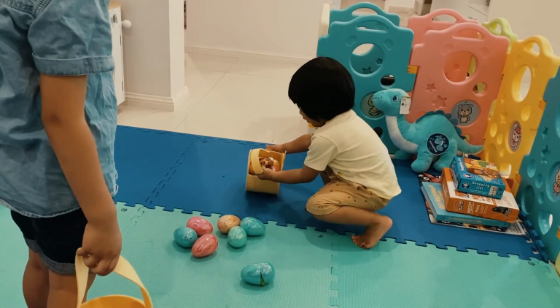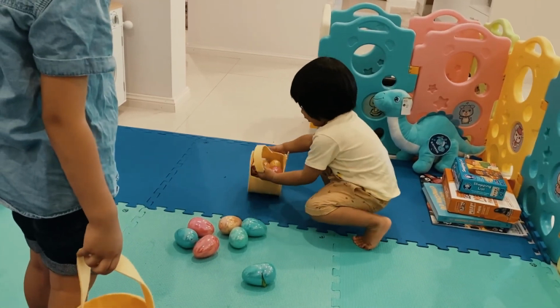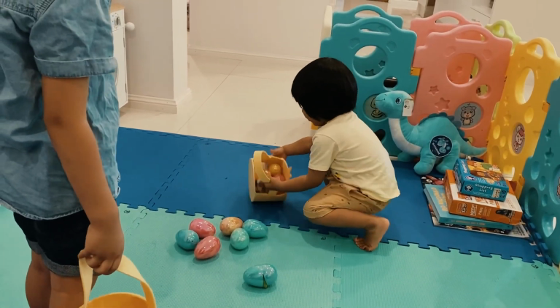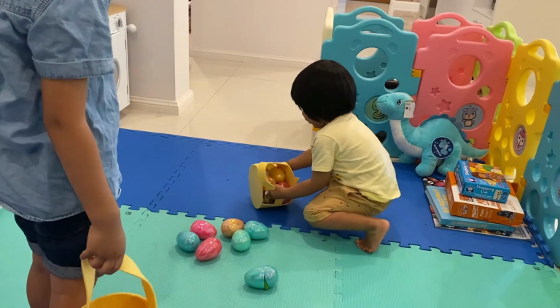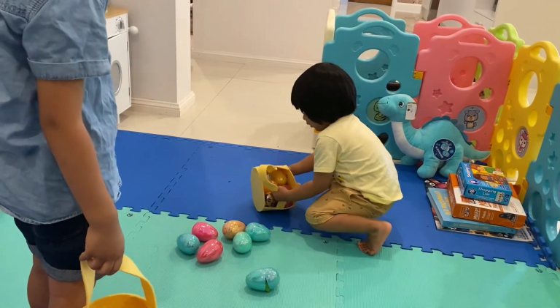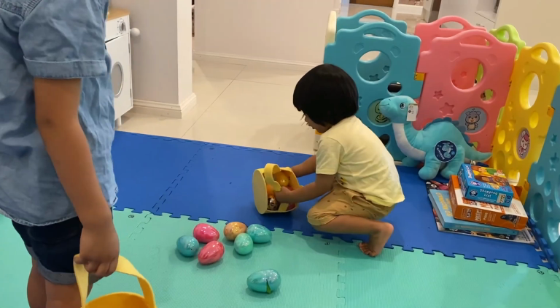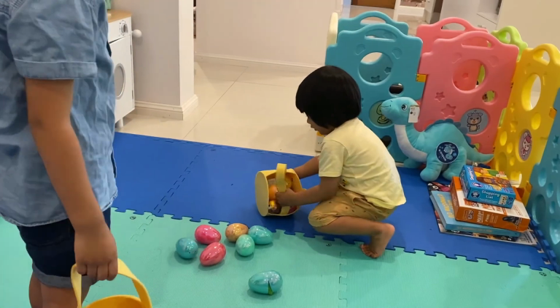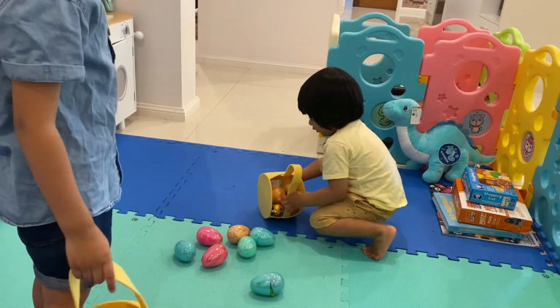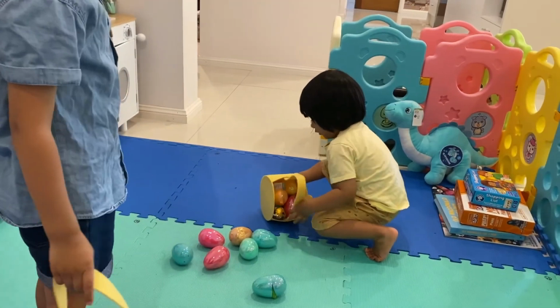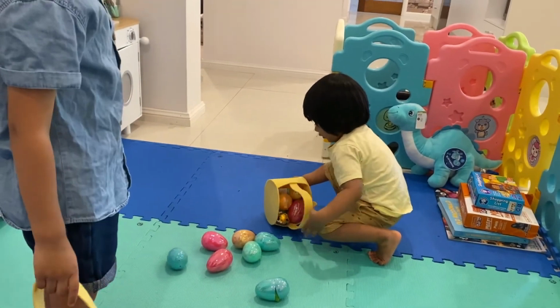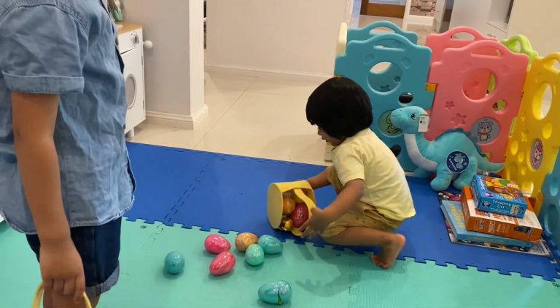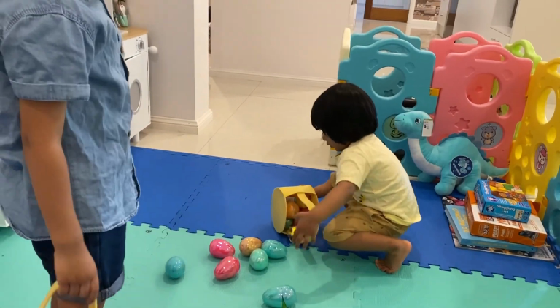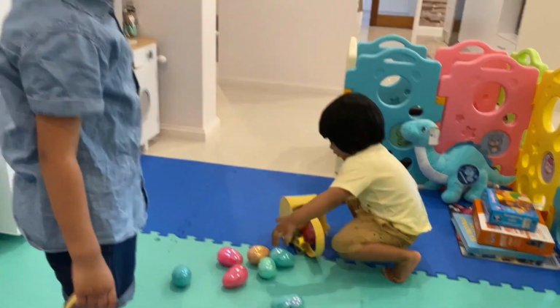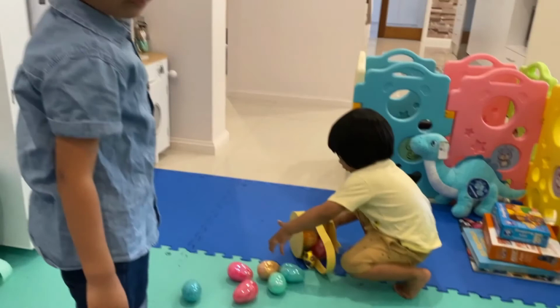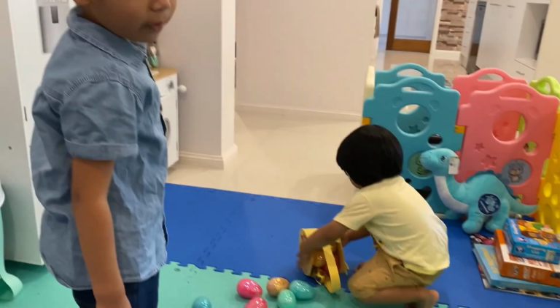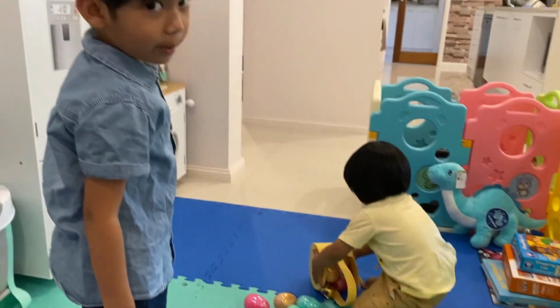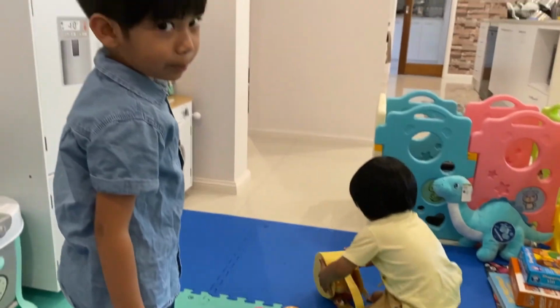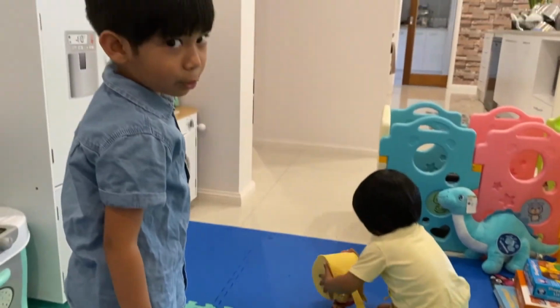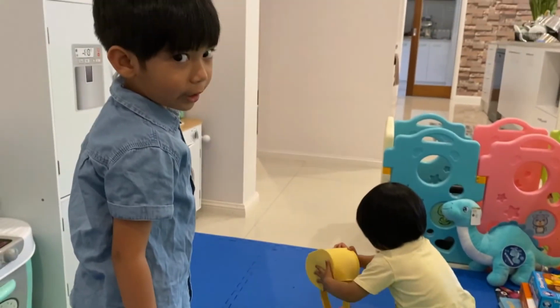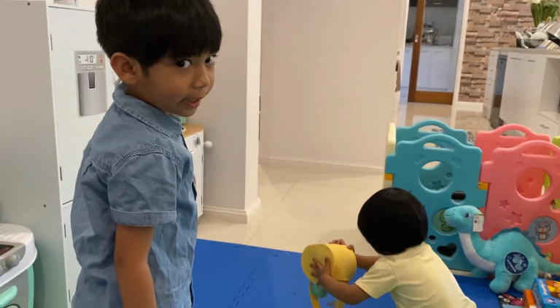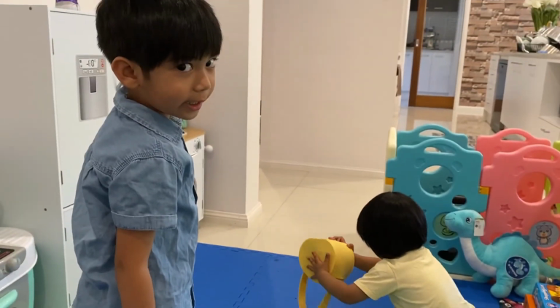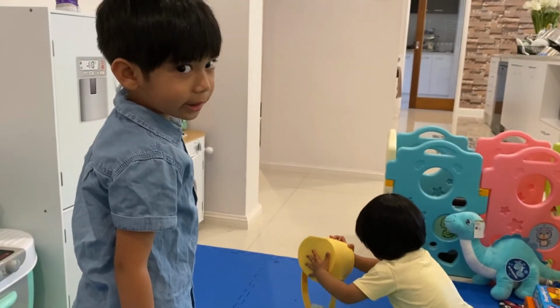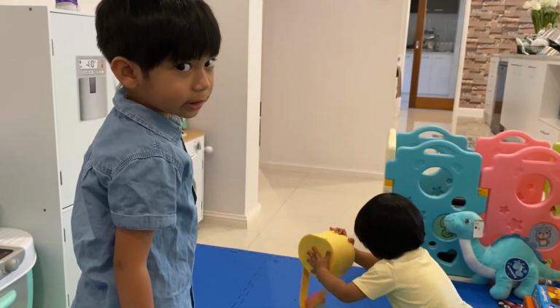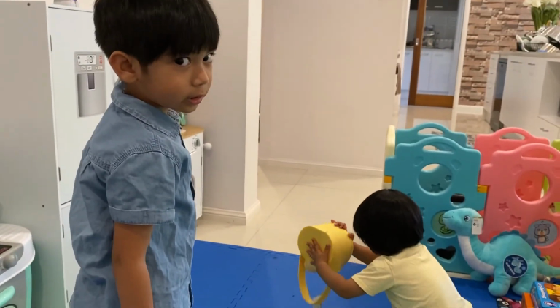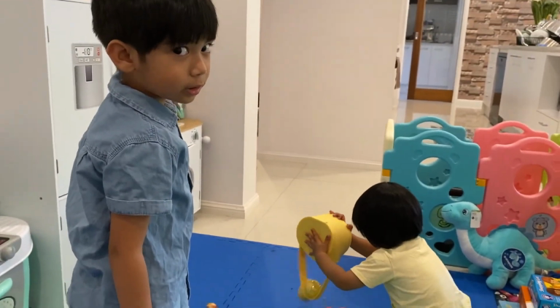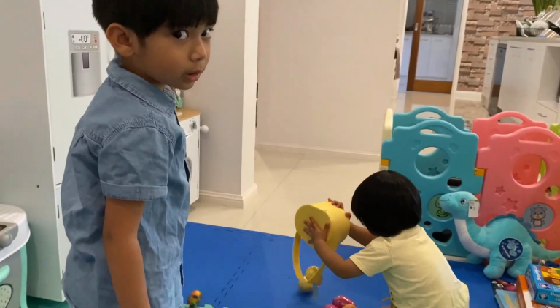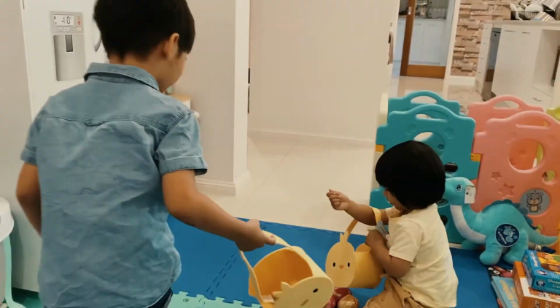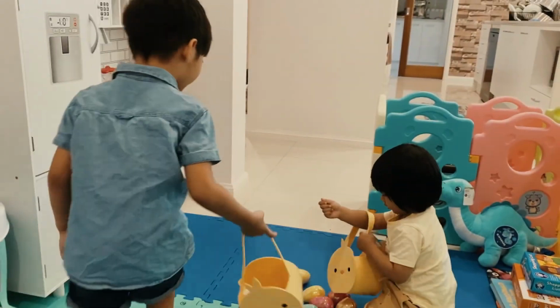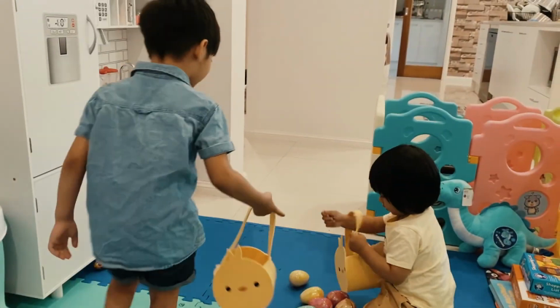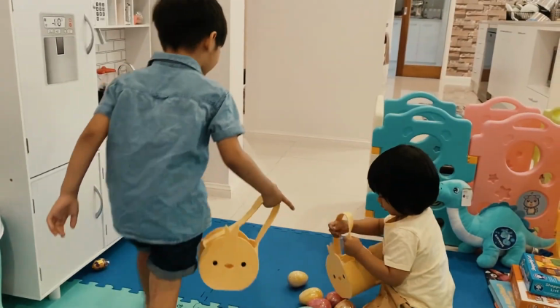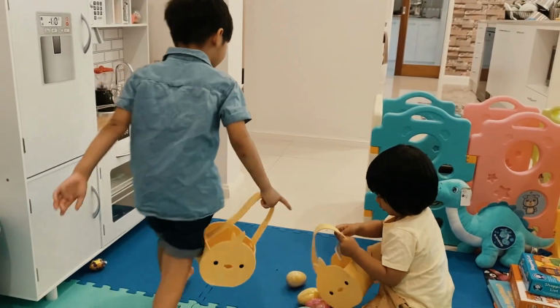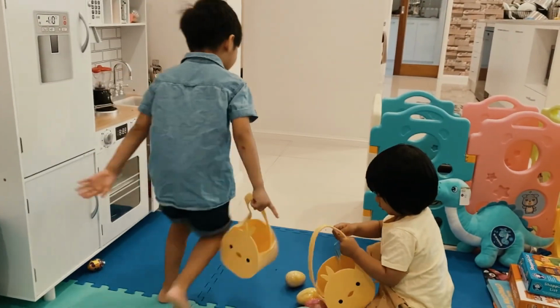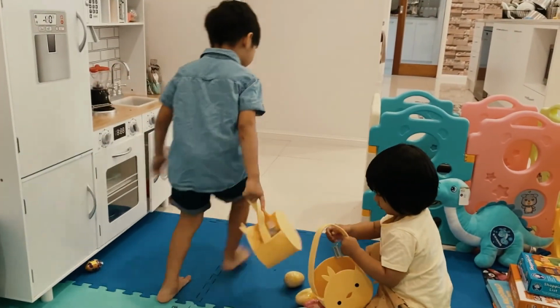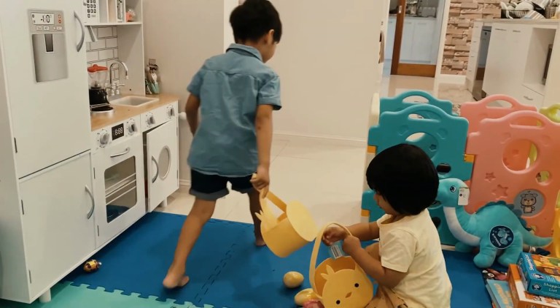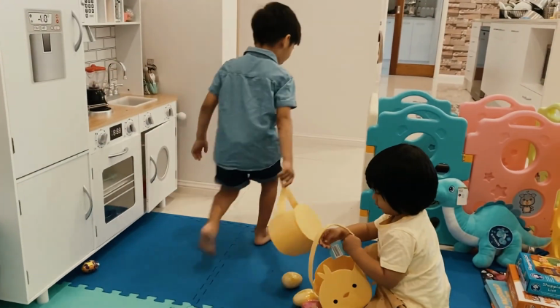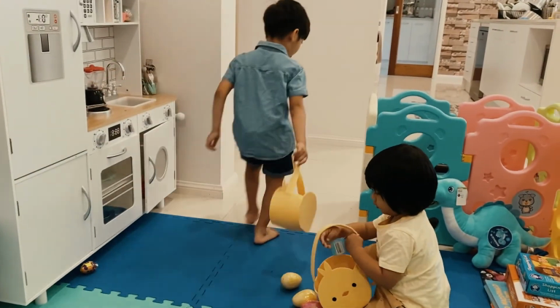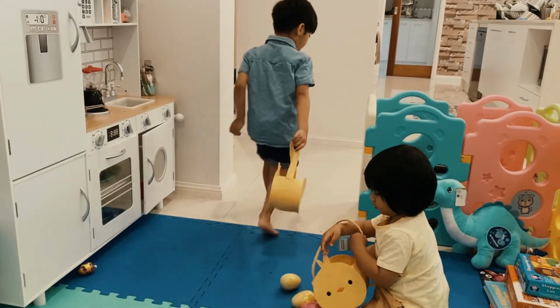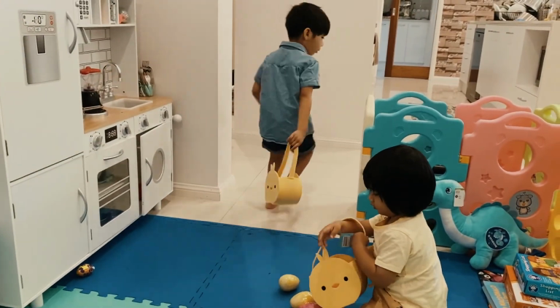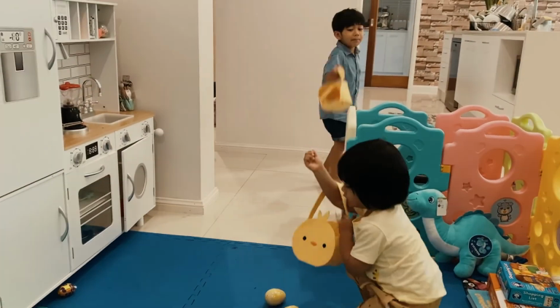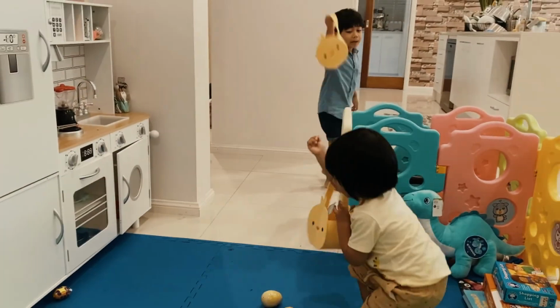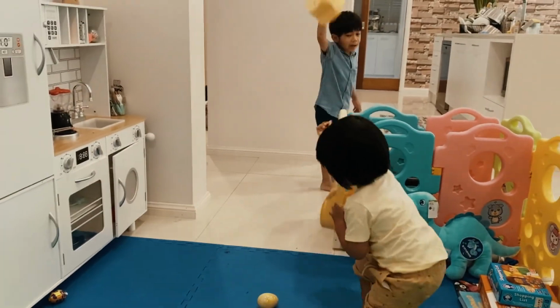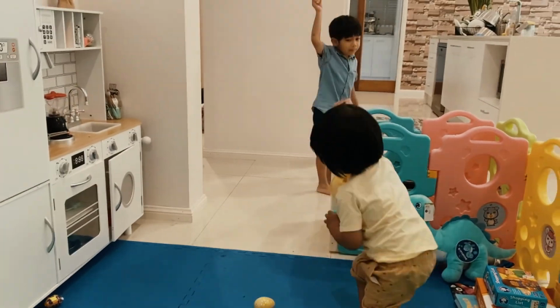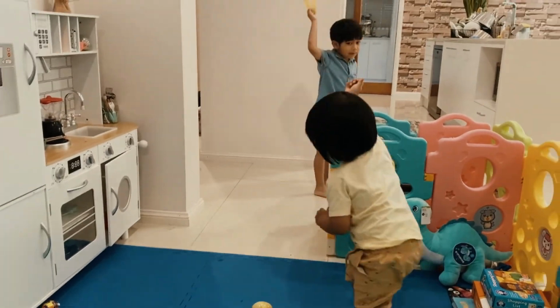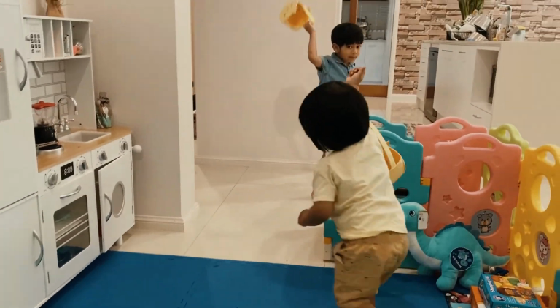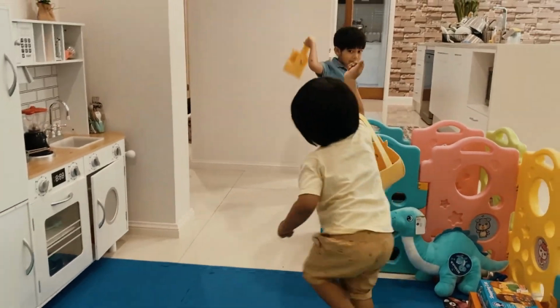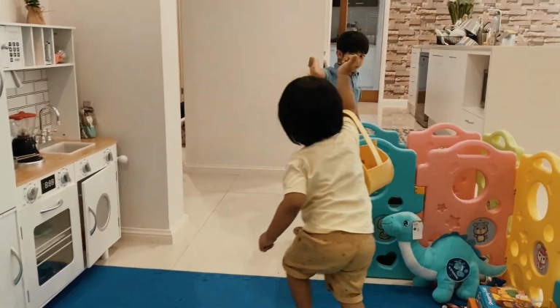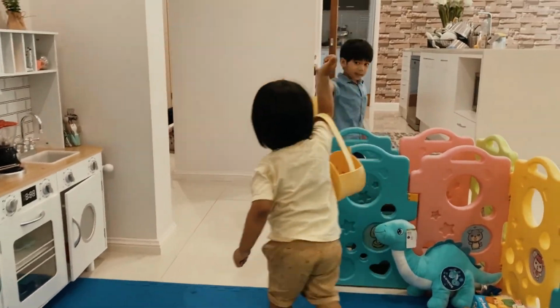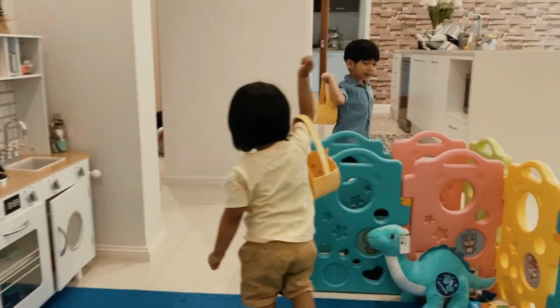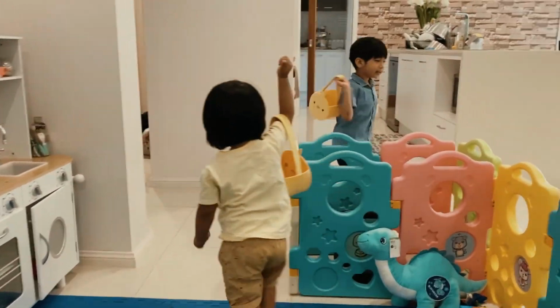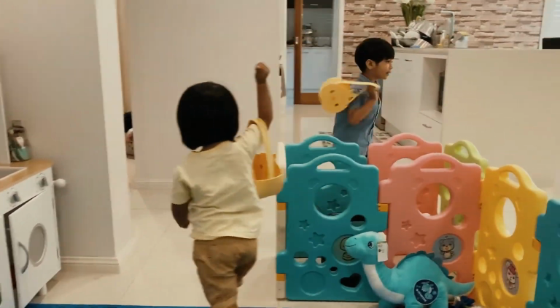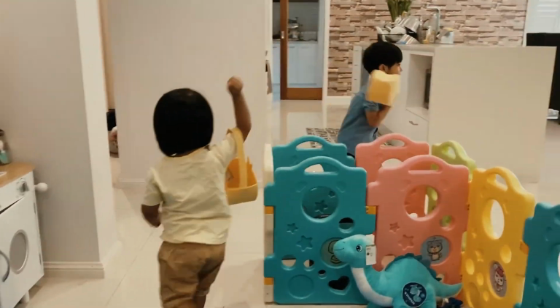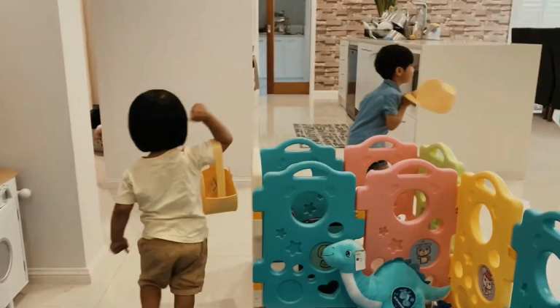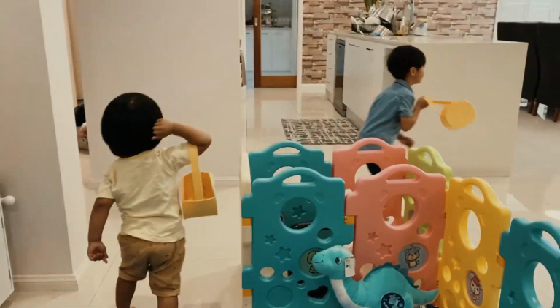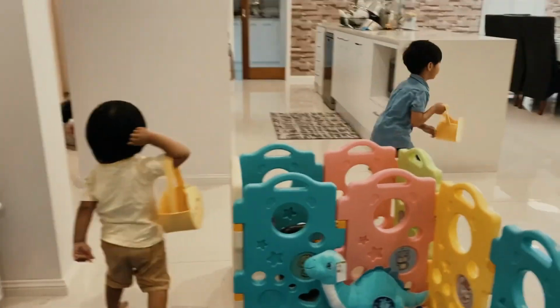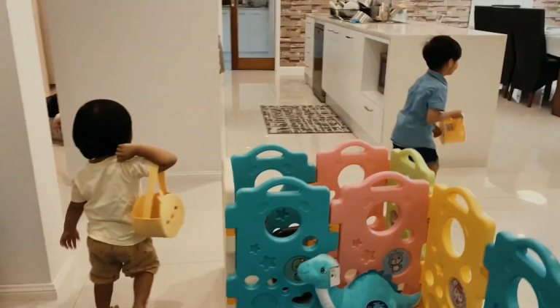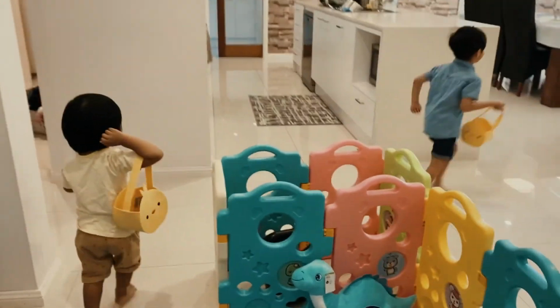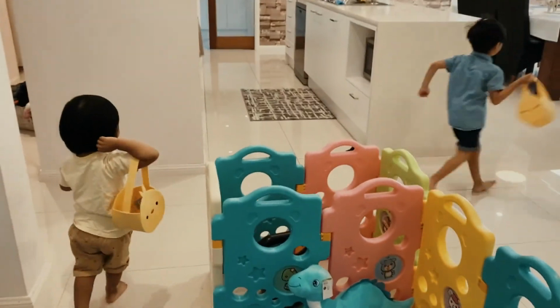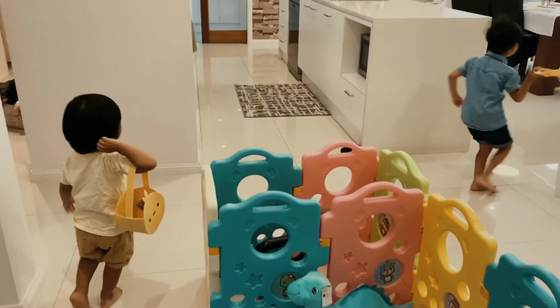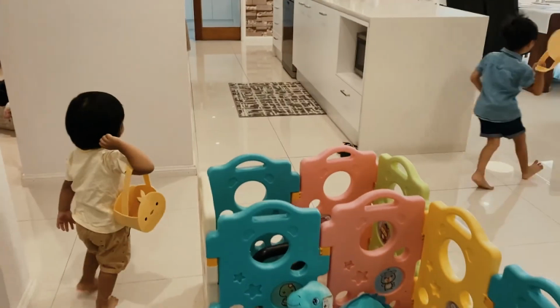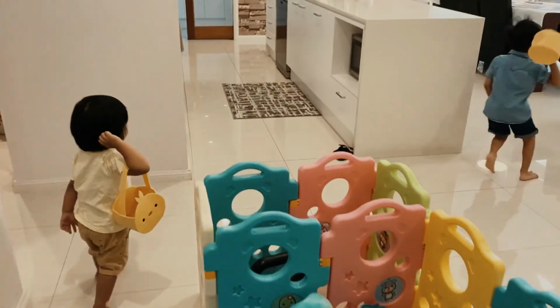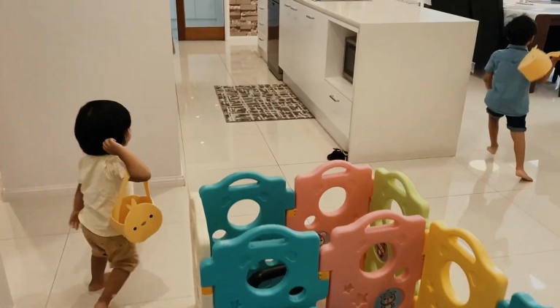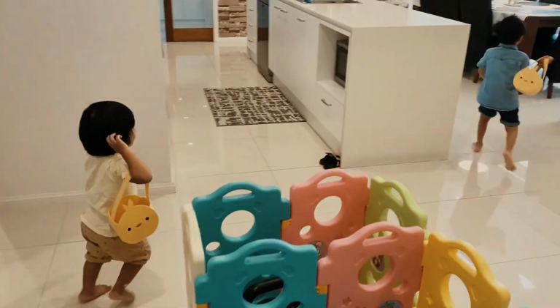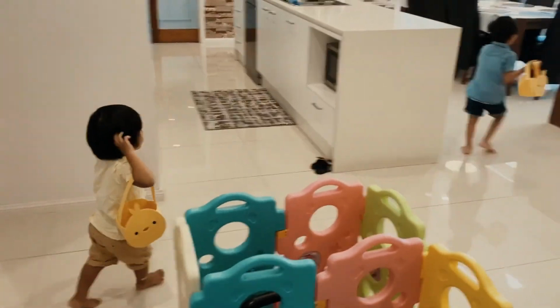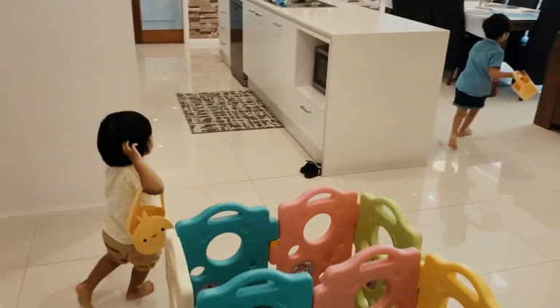Hey guys, let's go find more eggs. Look, mommy, there's more! Come on, mommy, there's more!